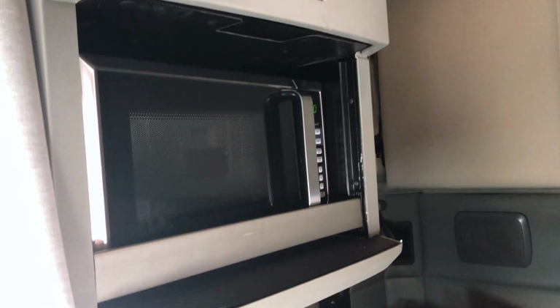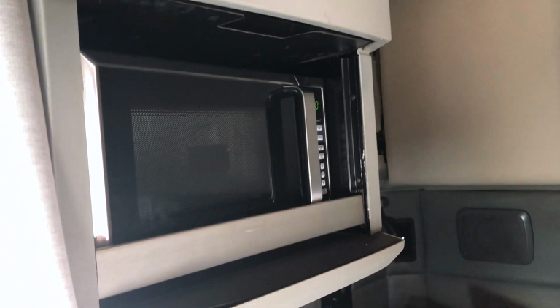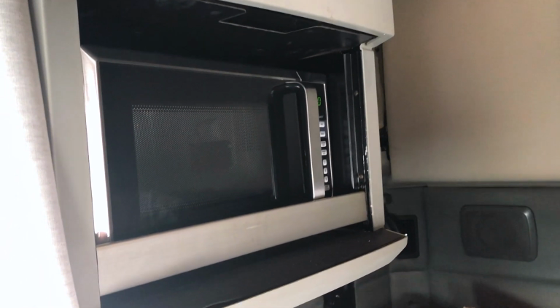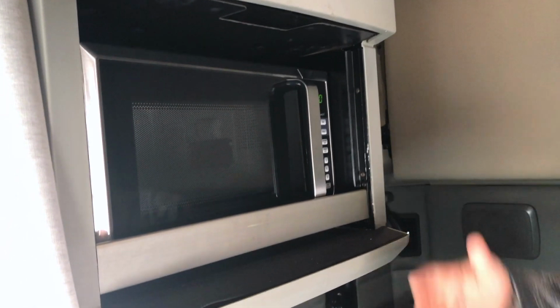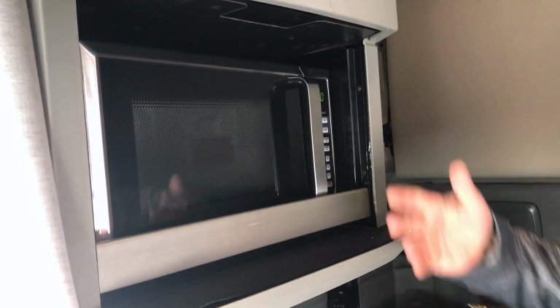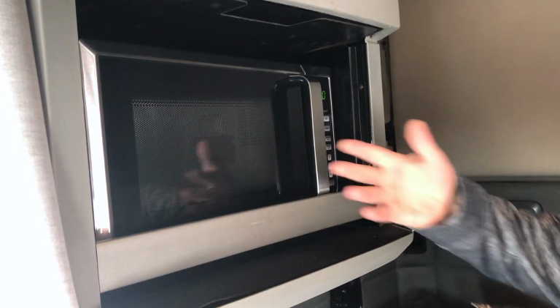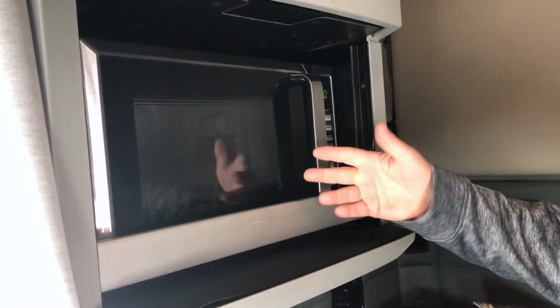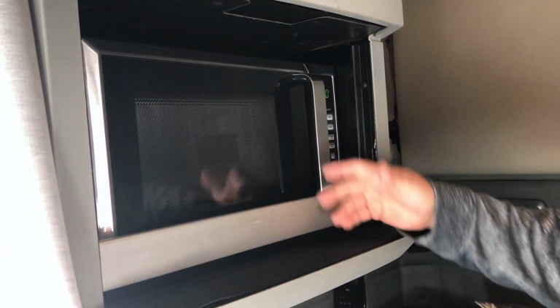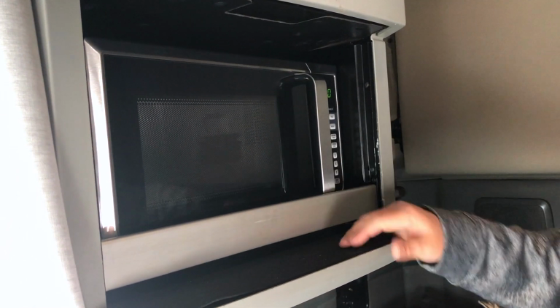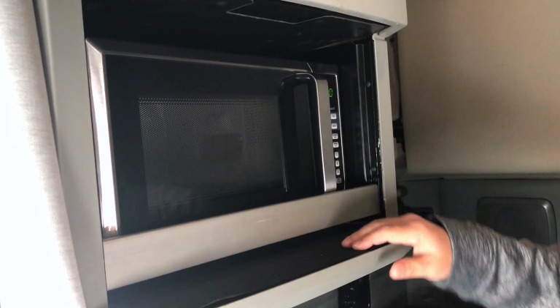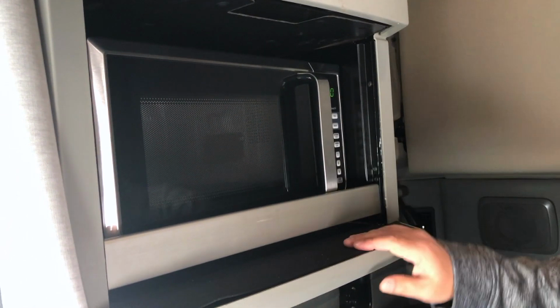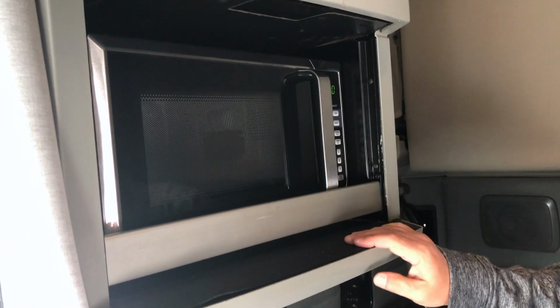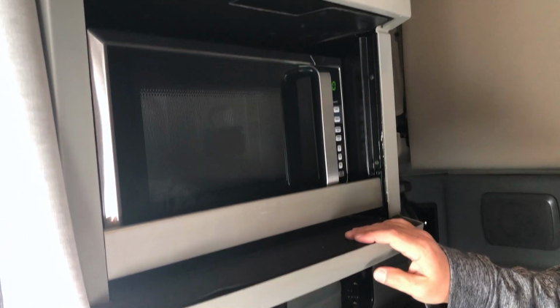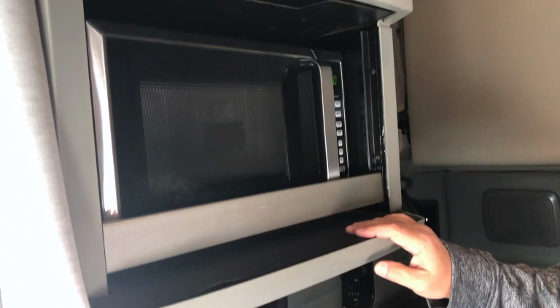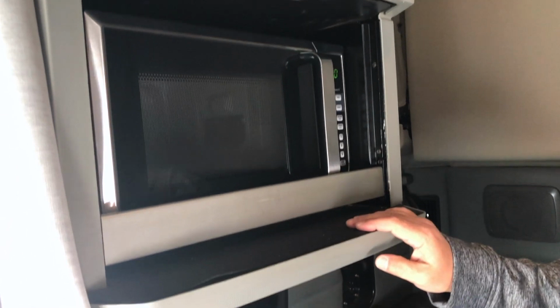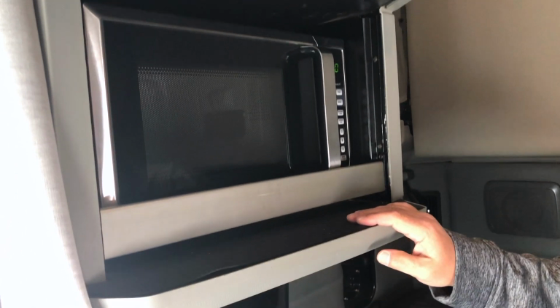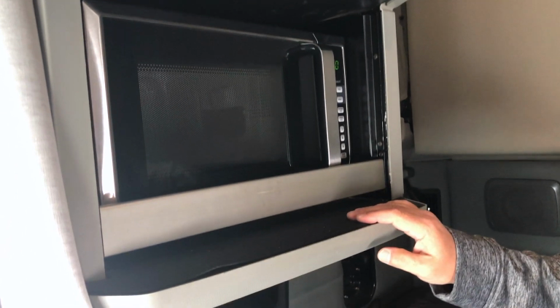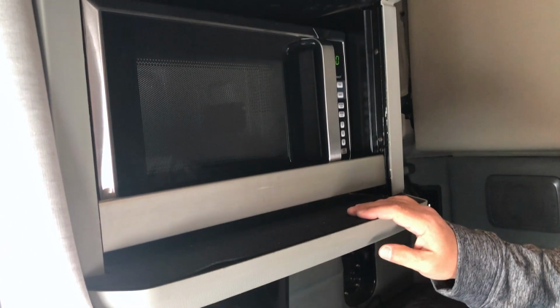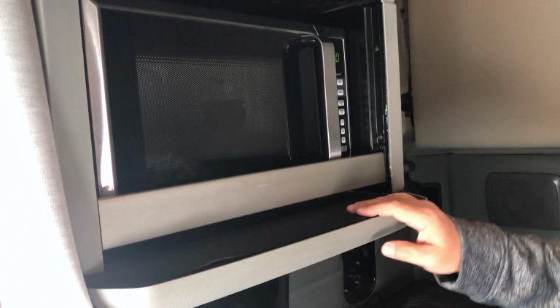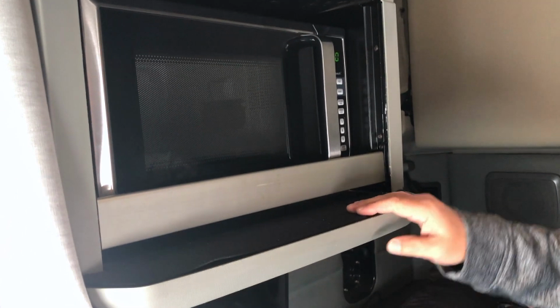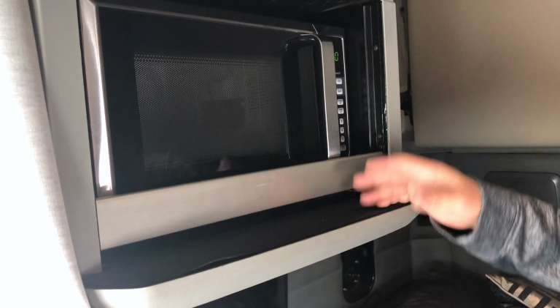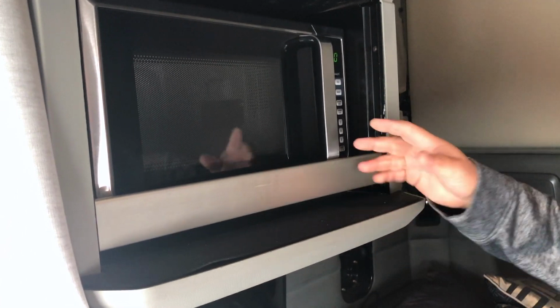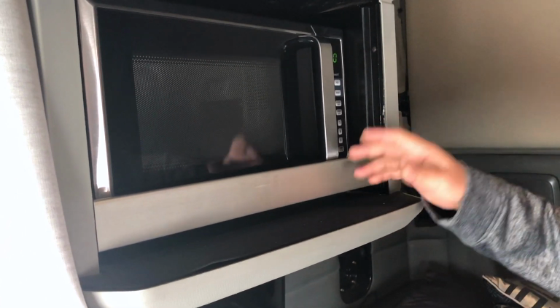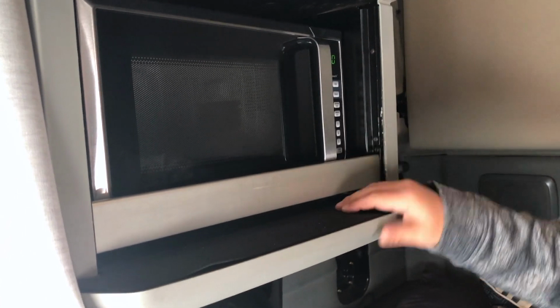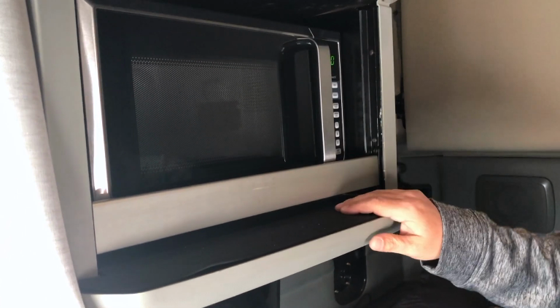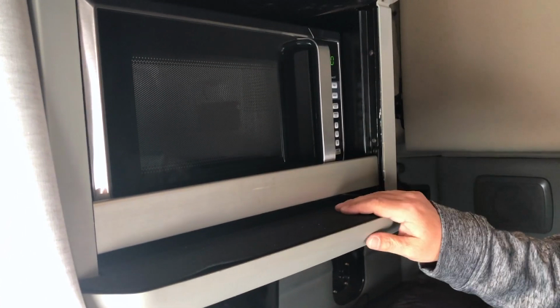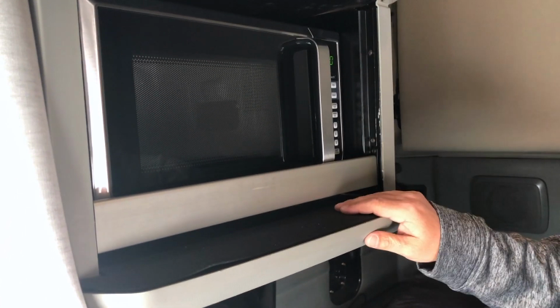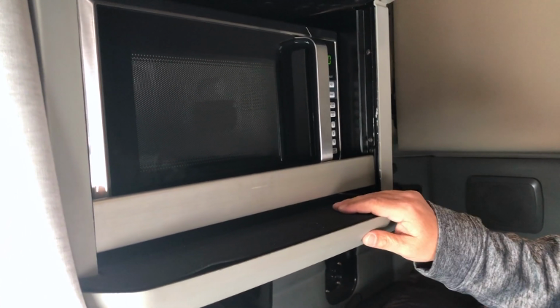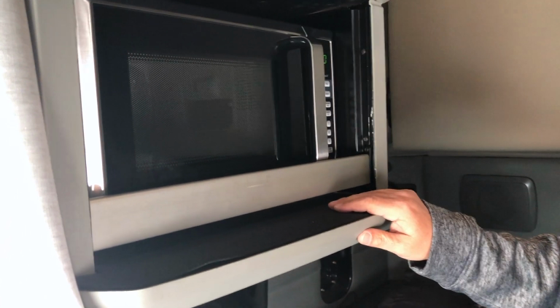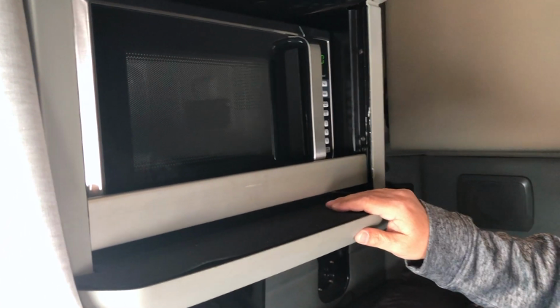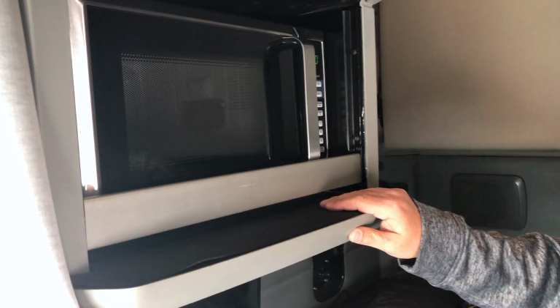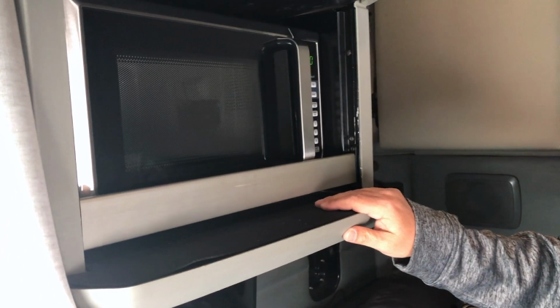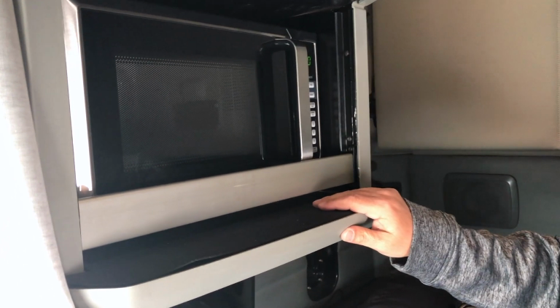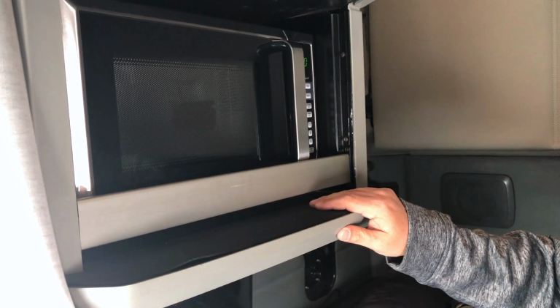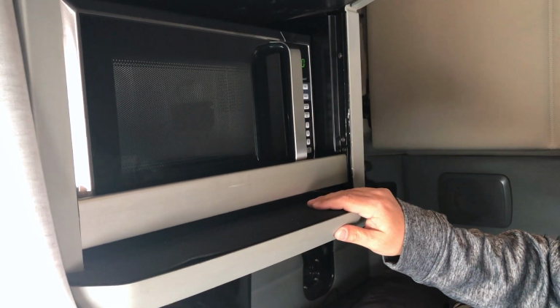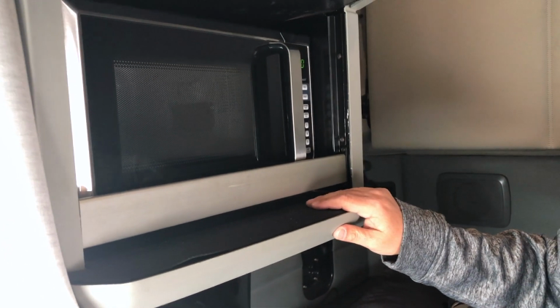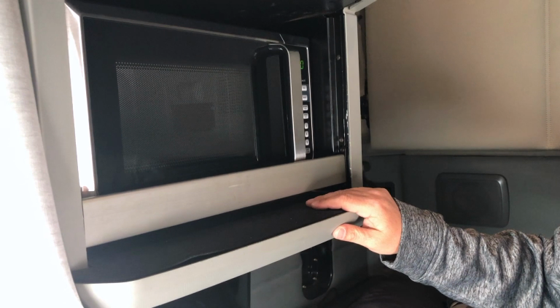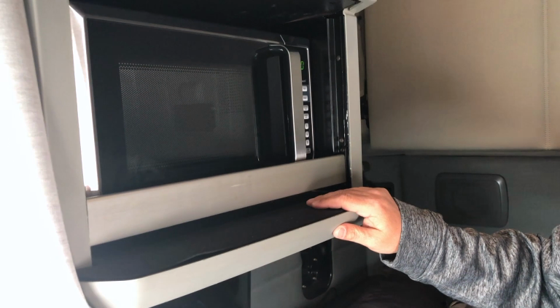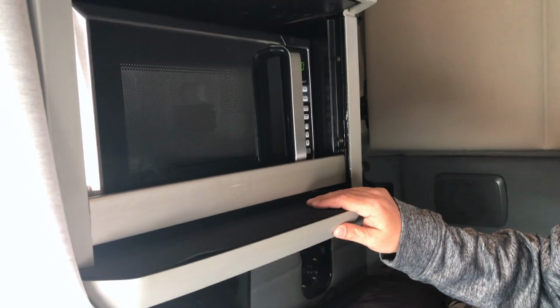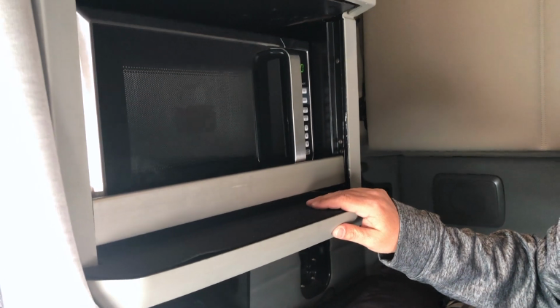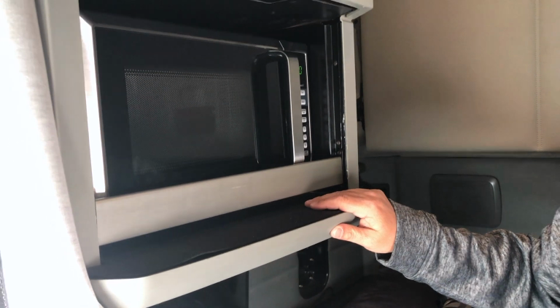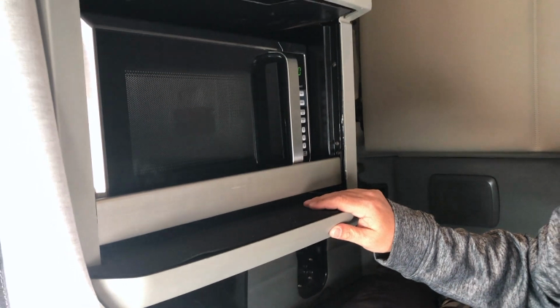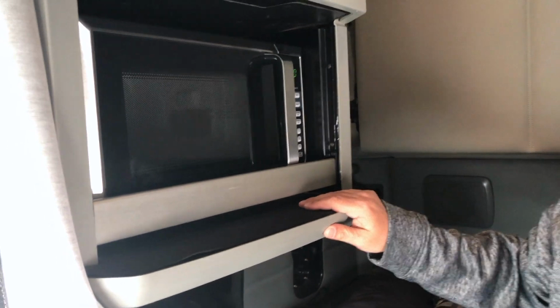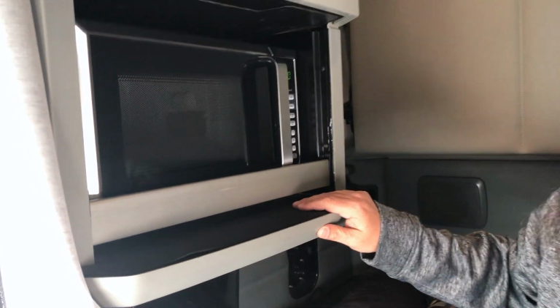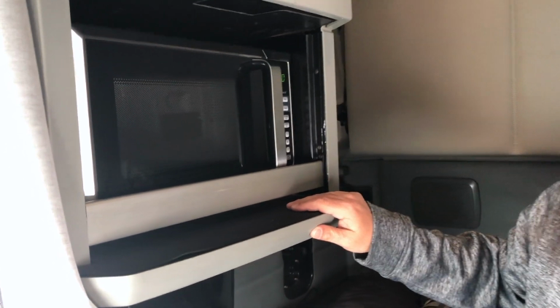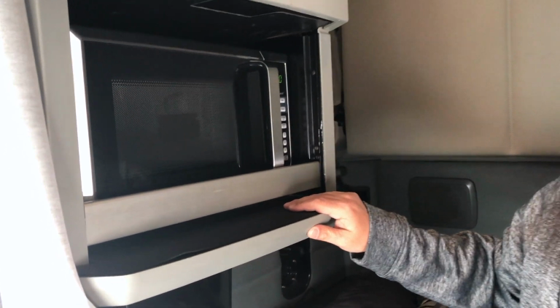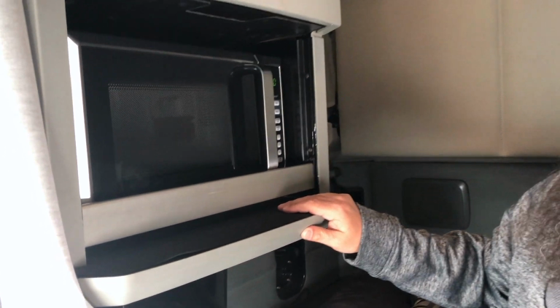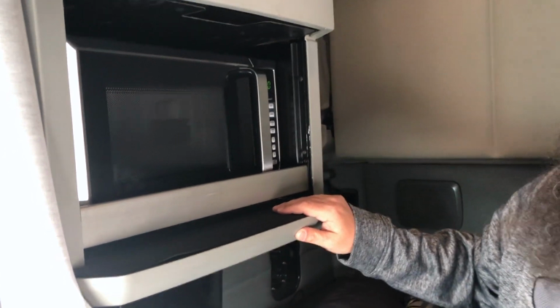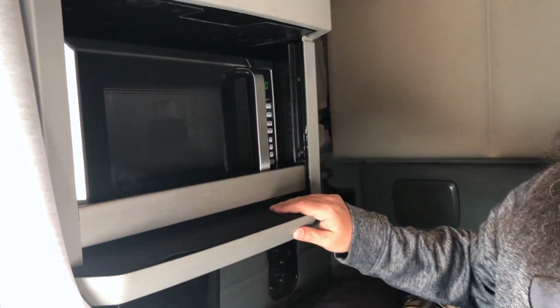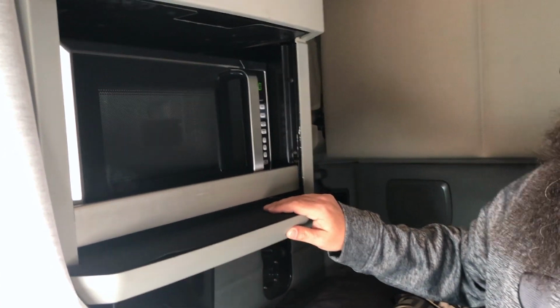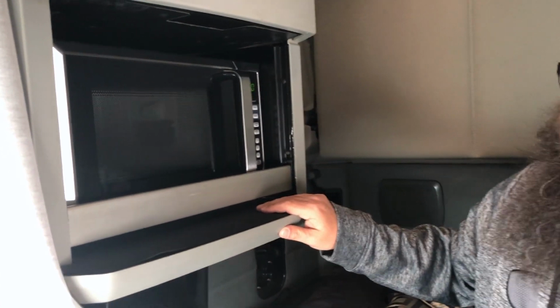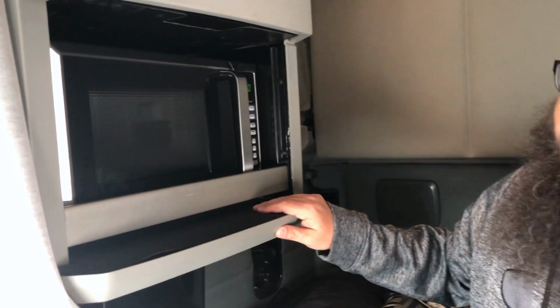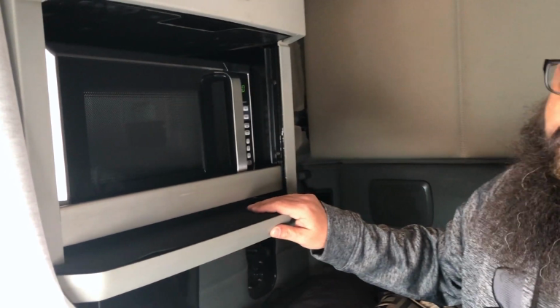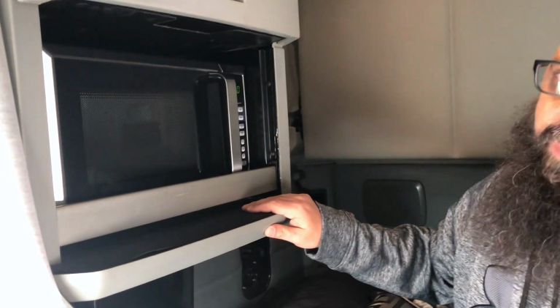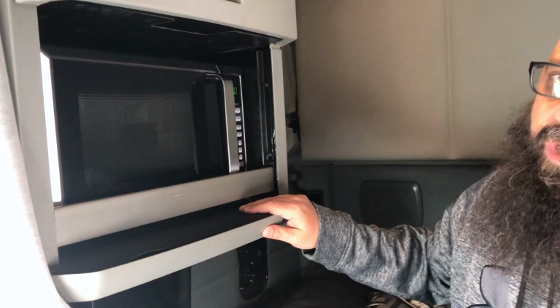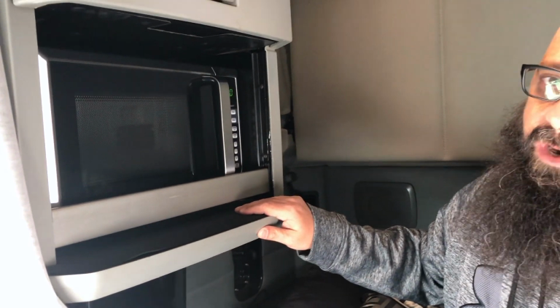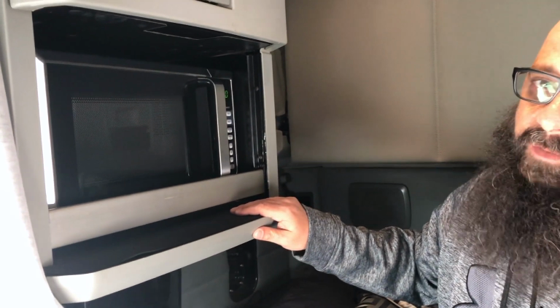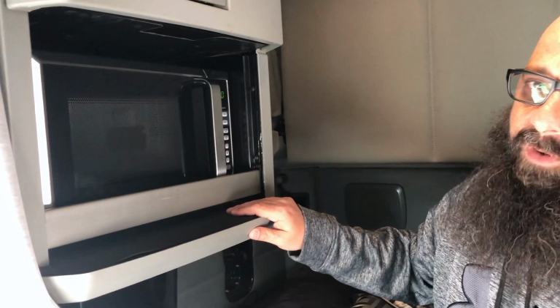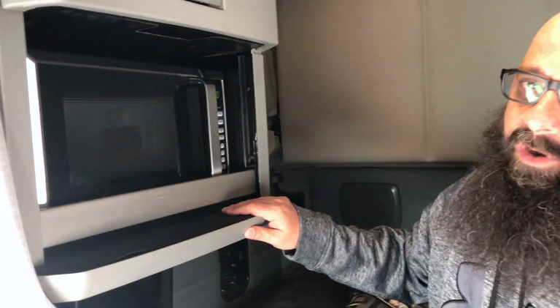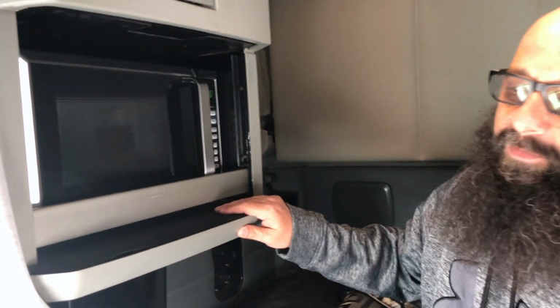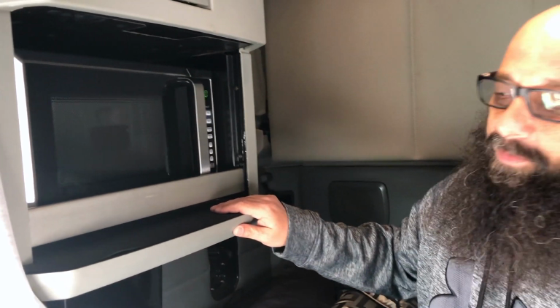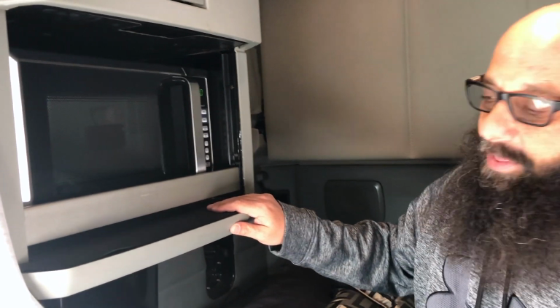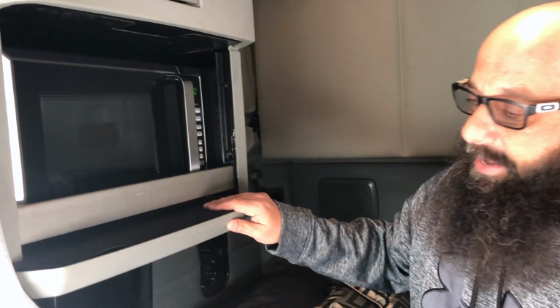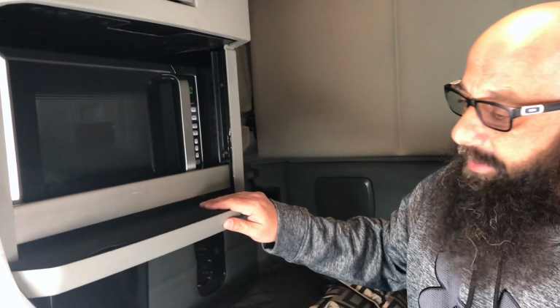Got my microwave — a little bit bigger microwave than a lot of people get. You have to have a bigger inverter for that.